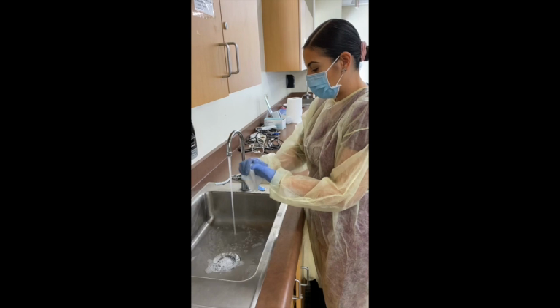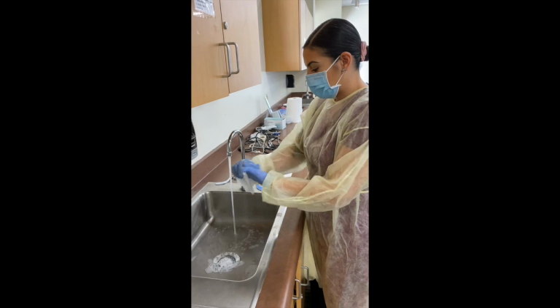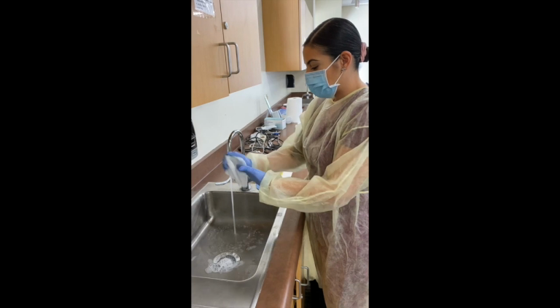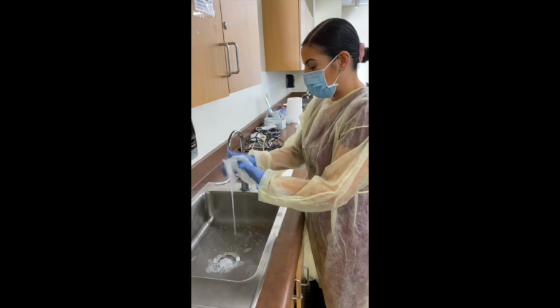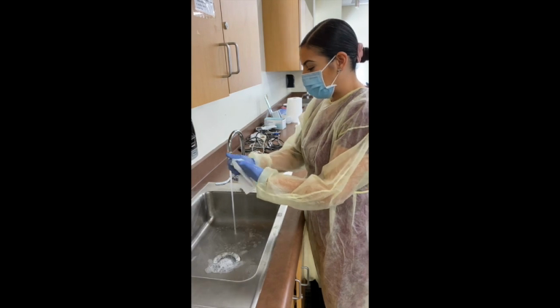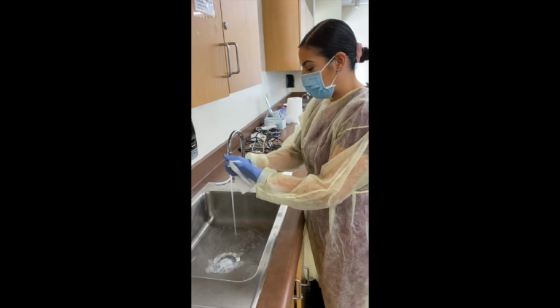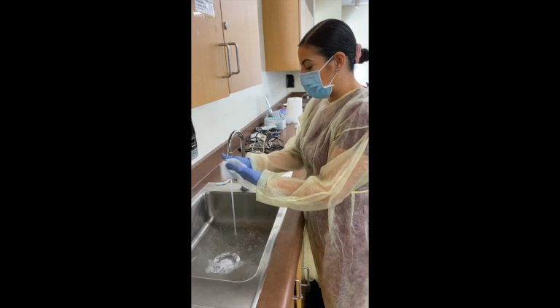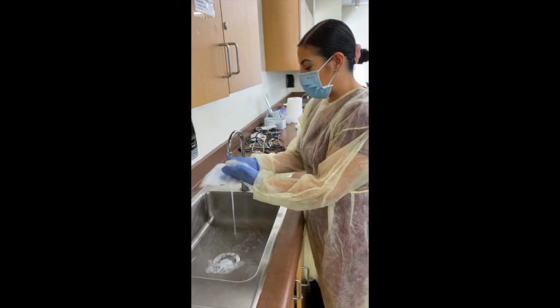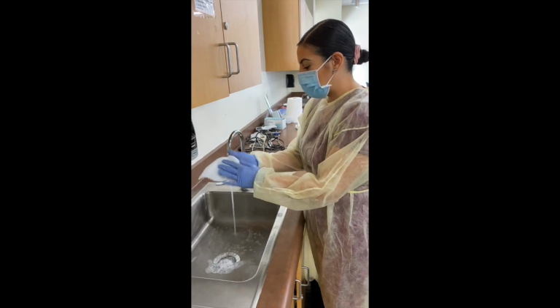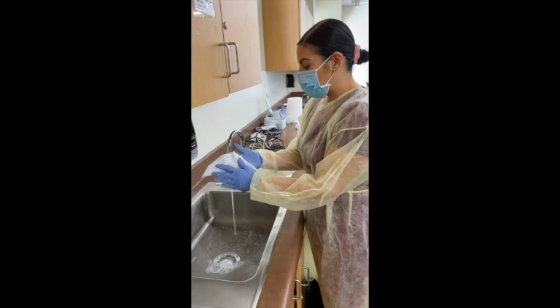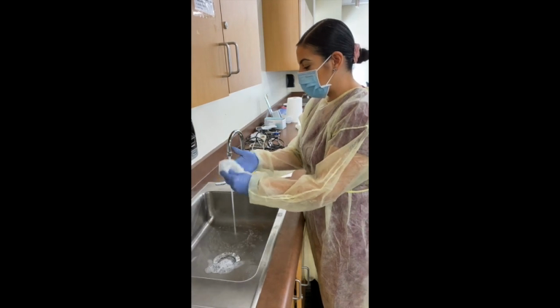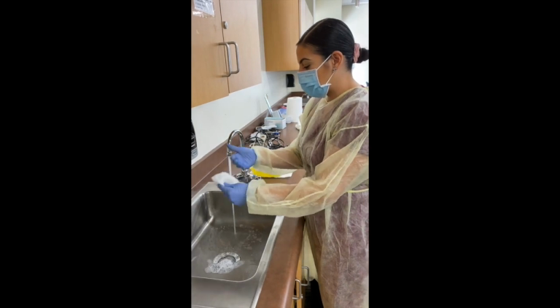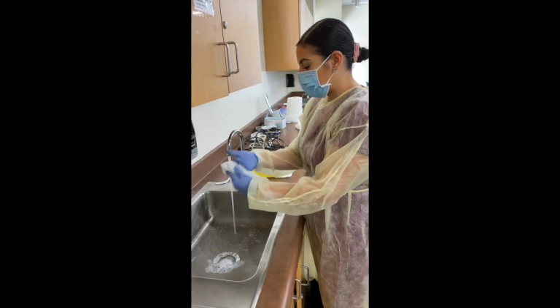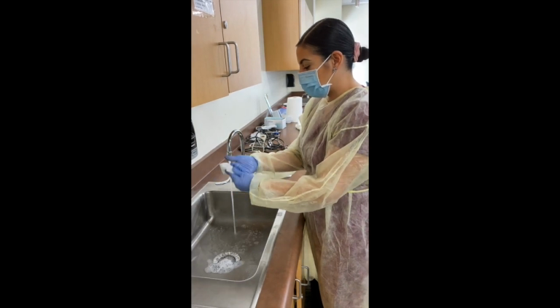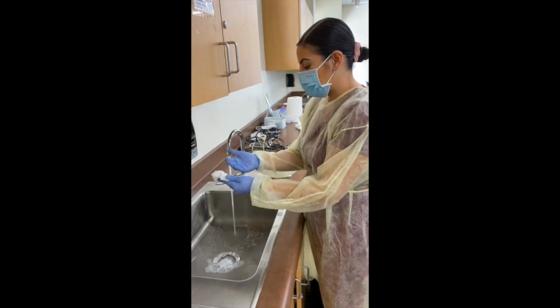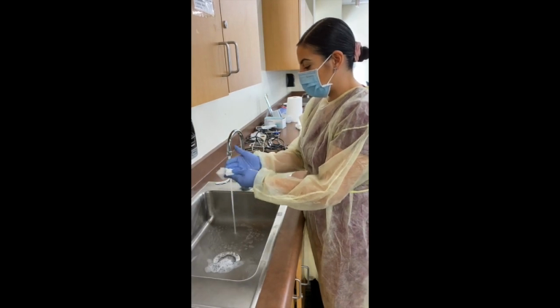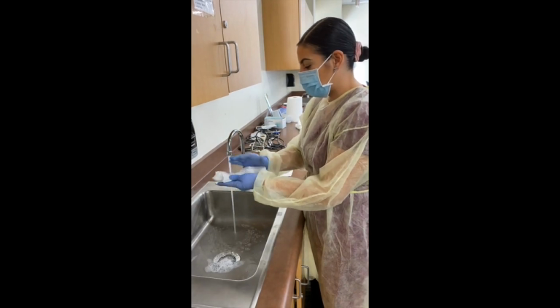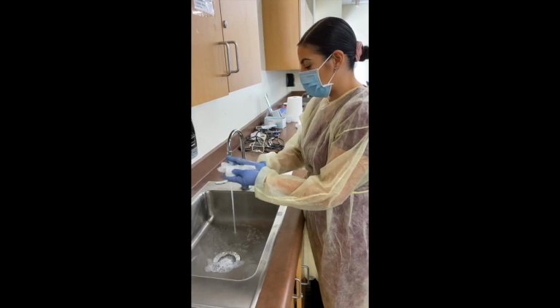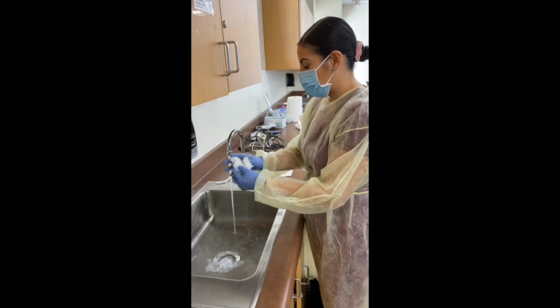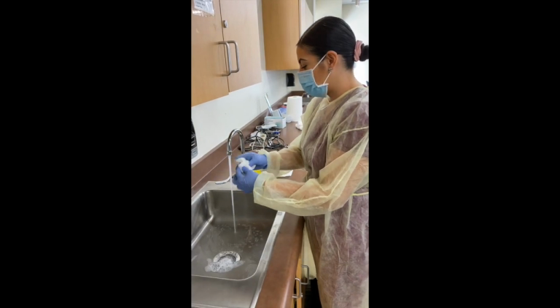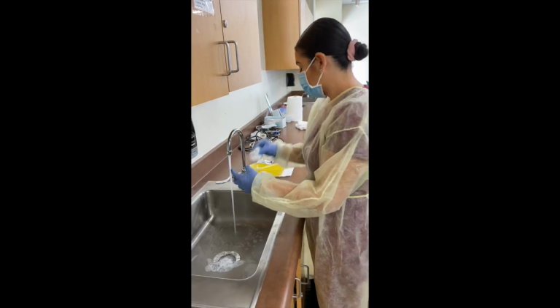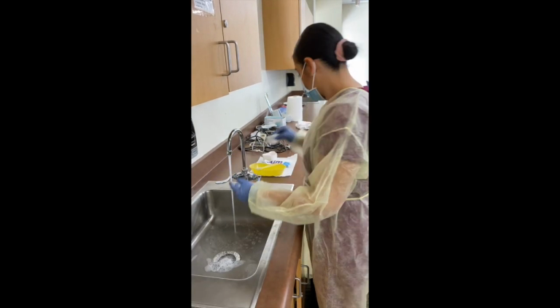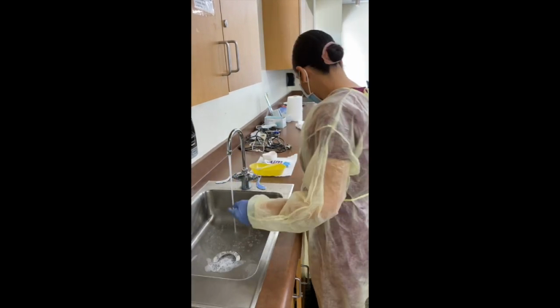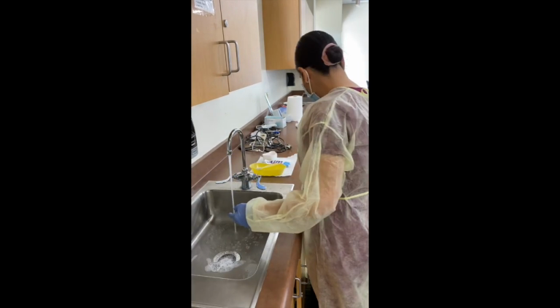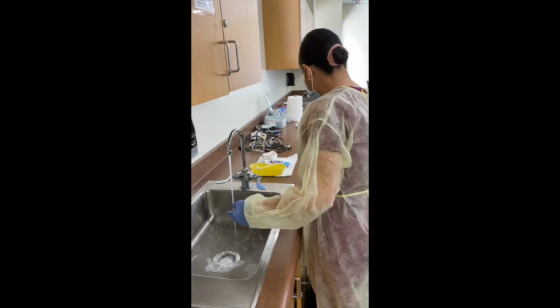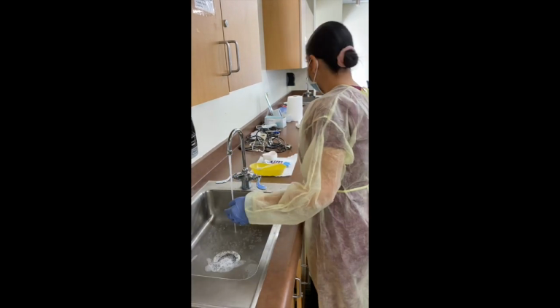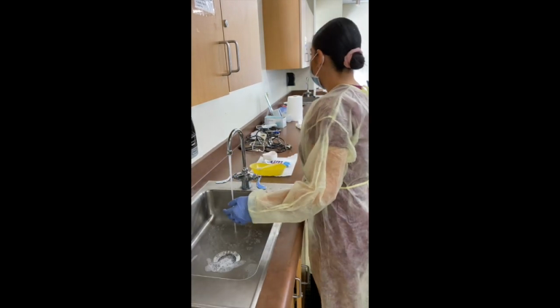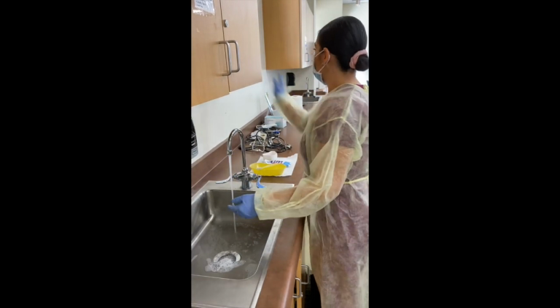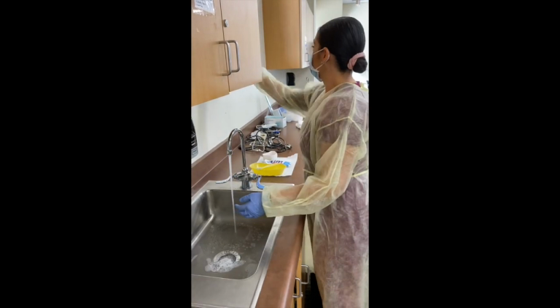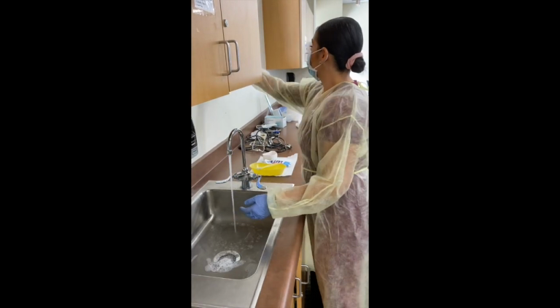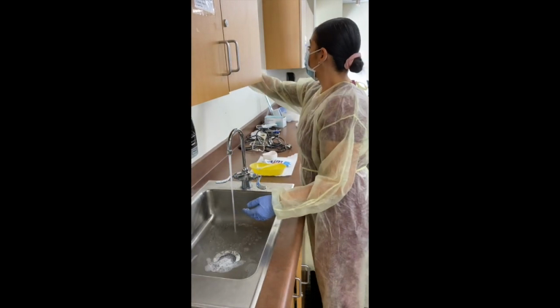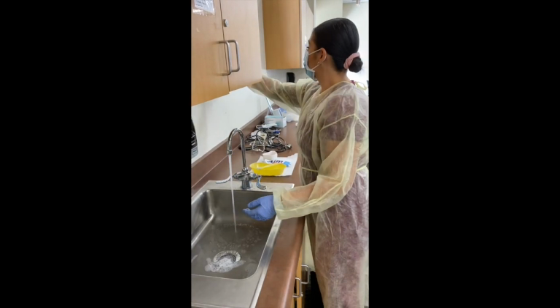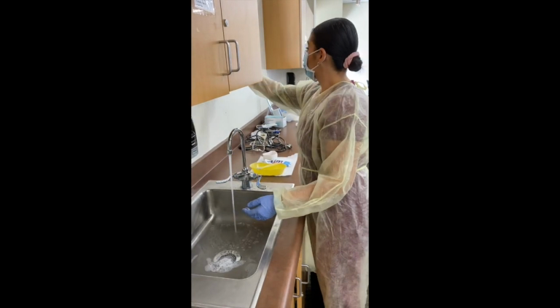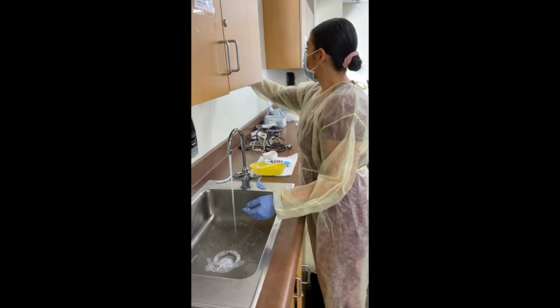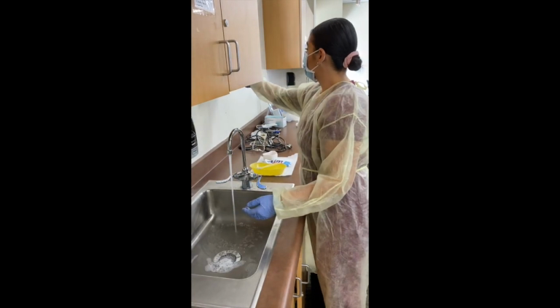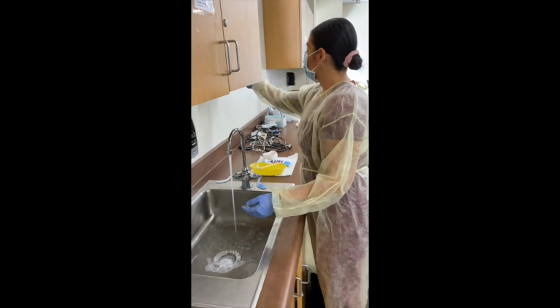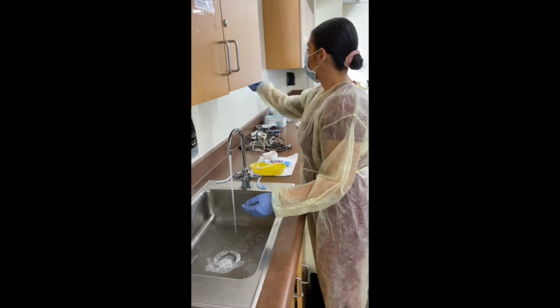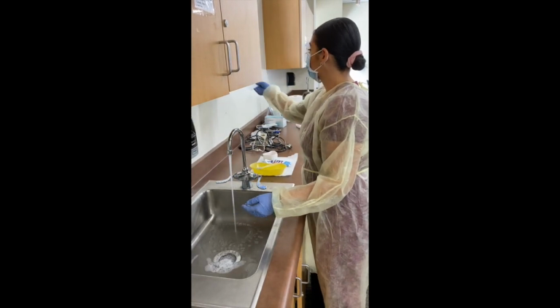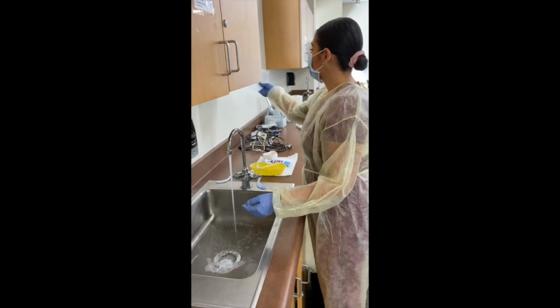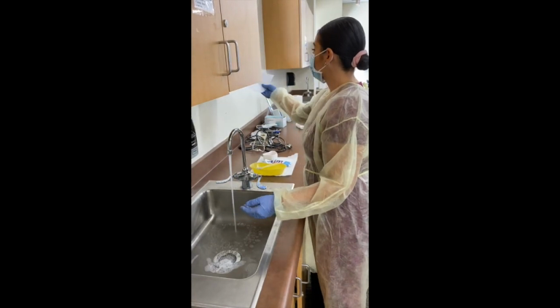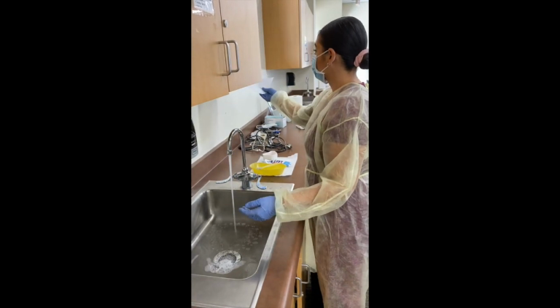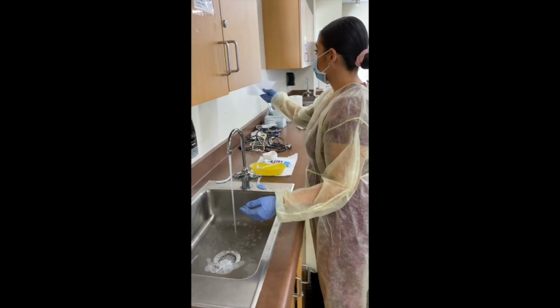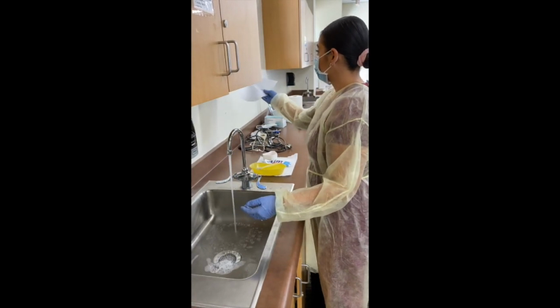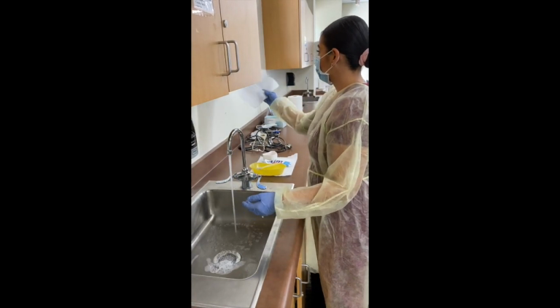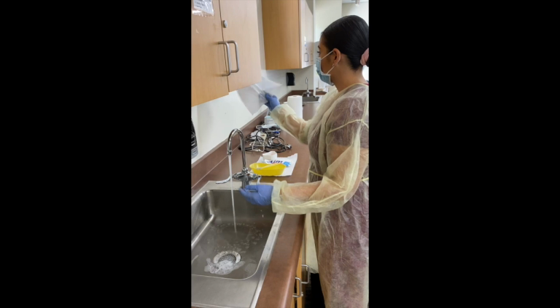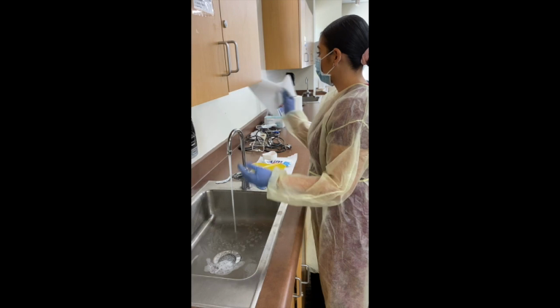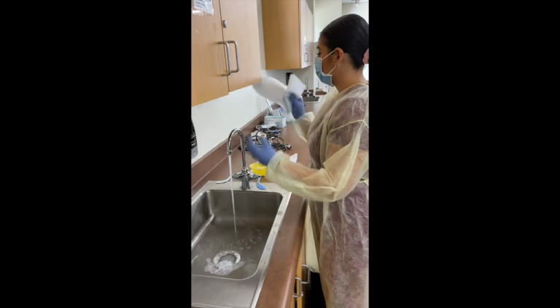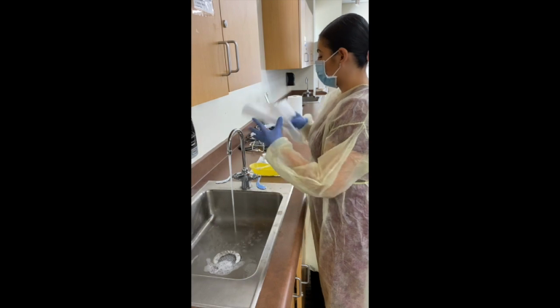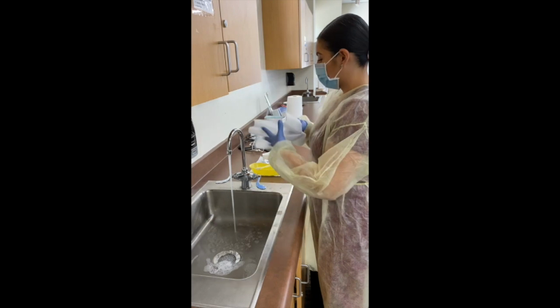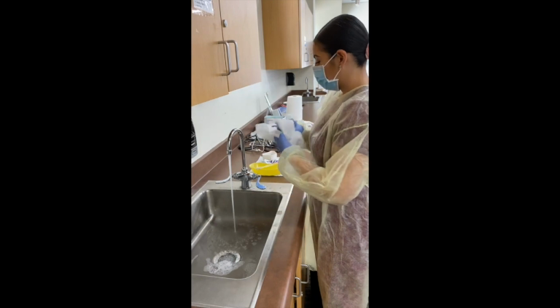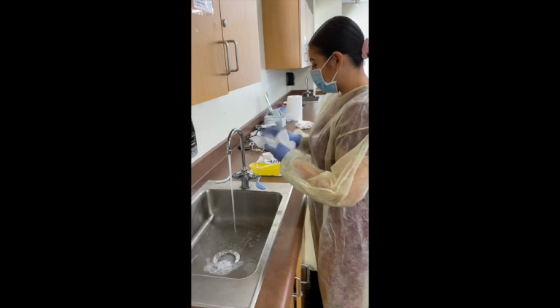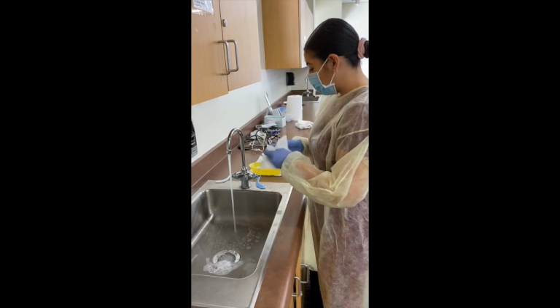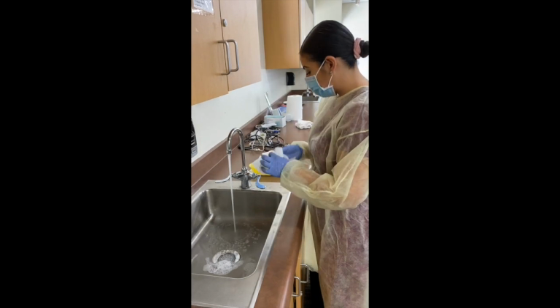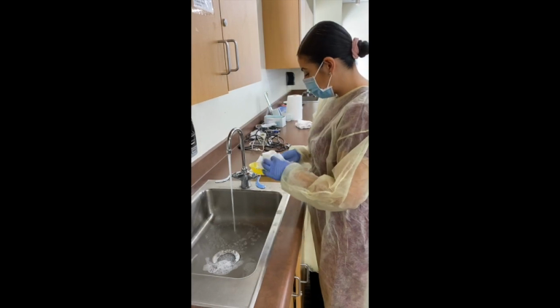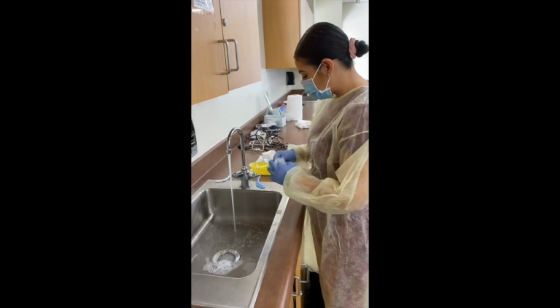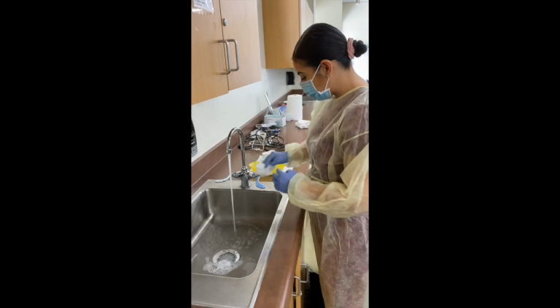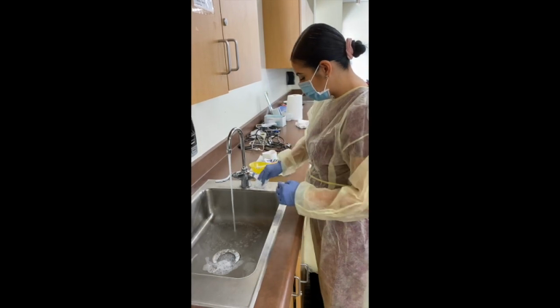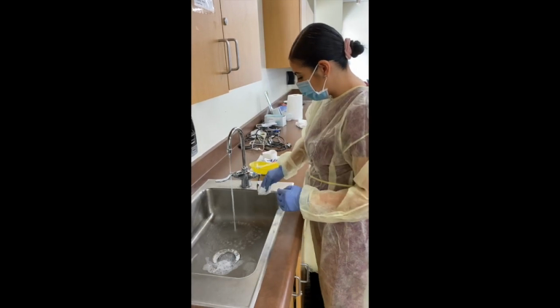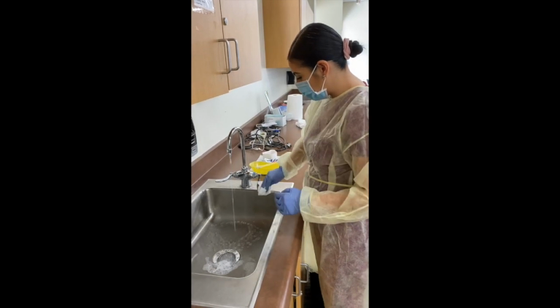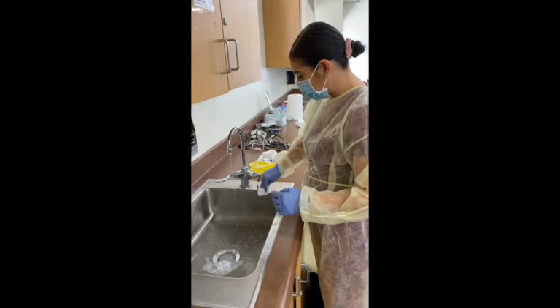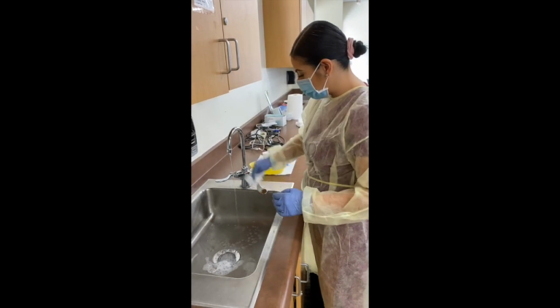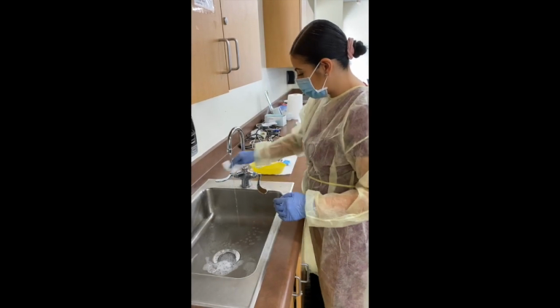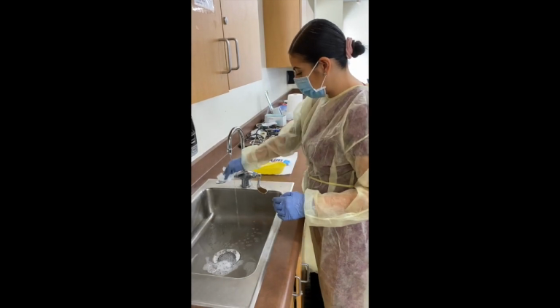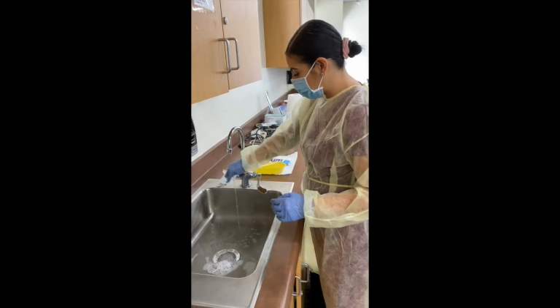Dry my hands. I'm going to wash my hands and turn off the cloth.